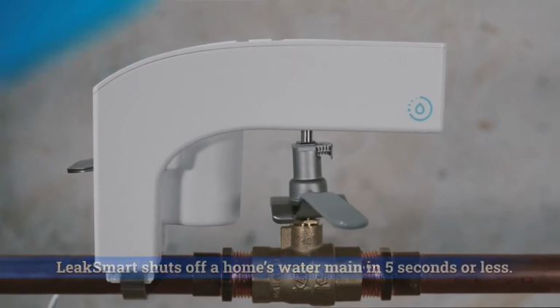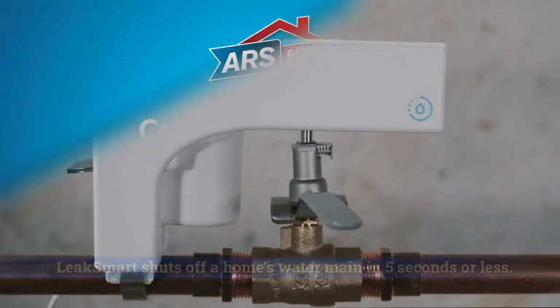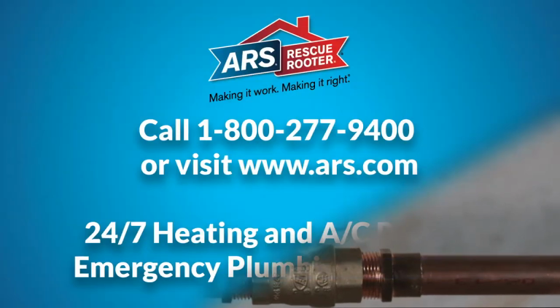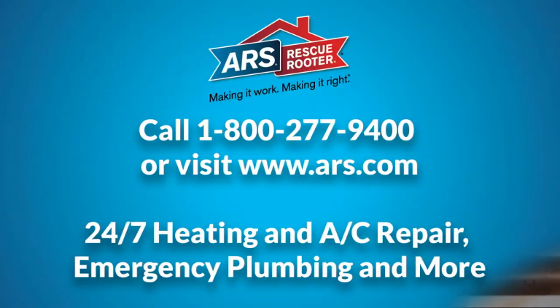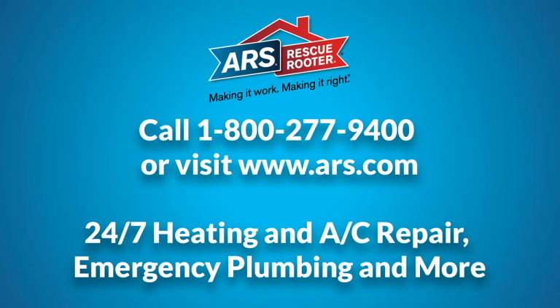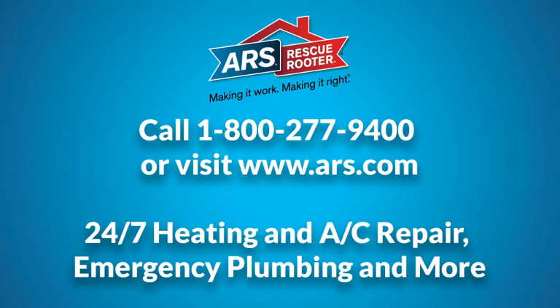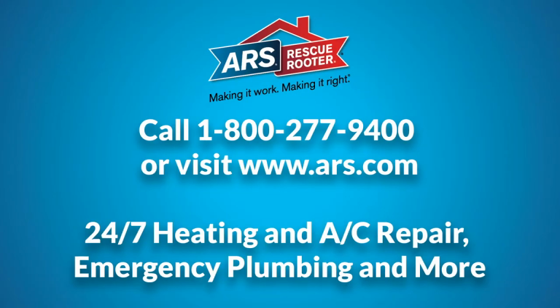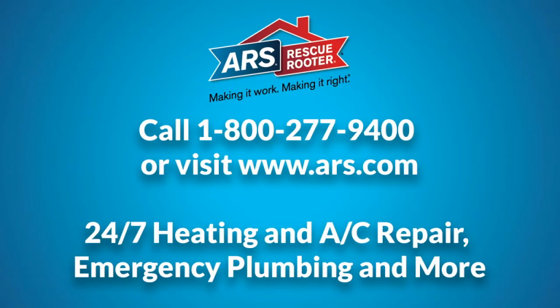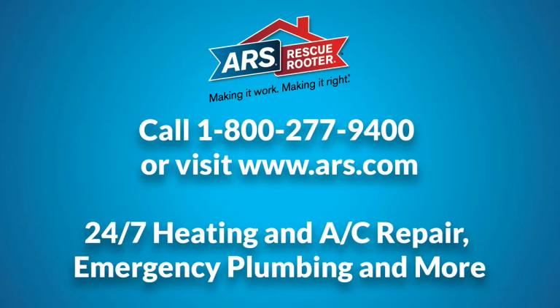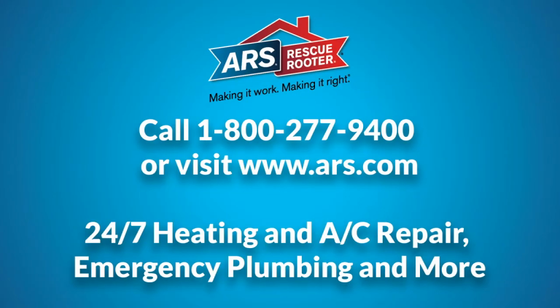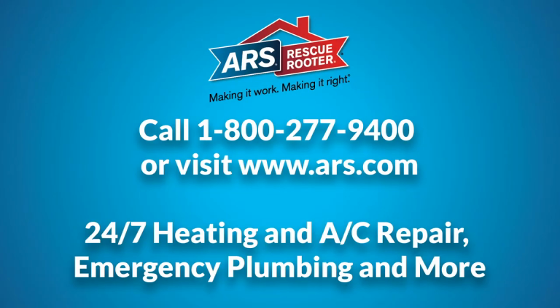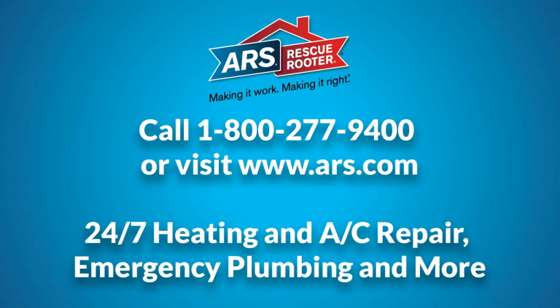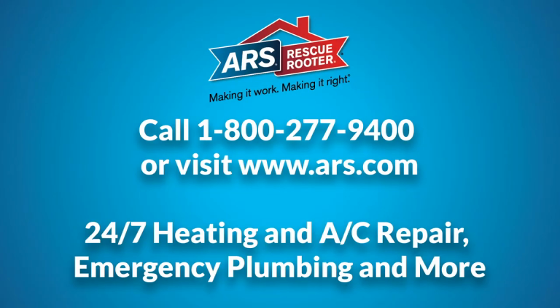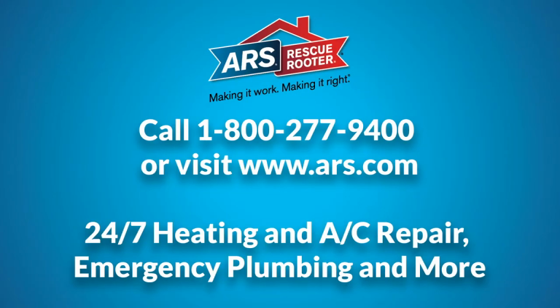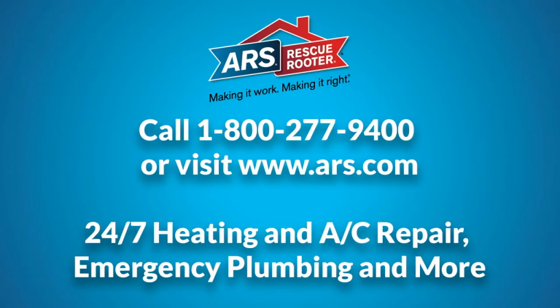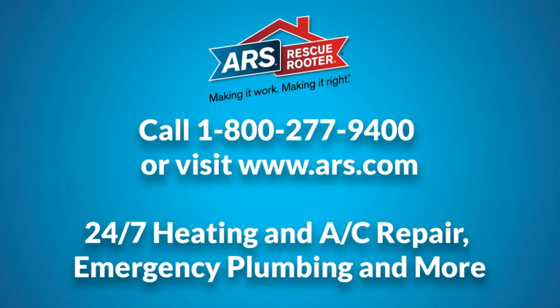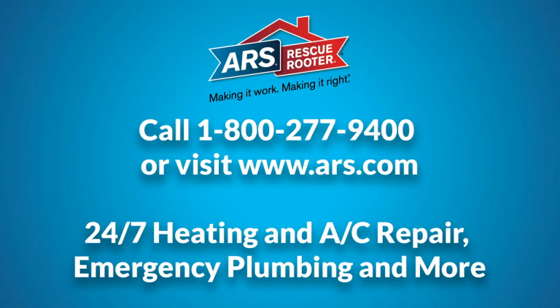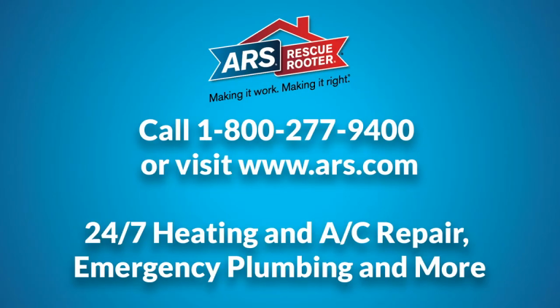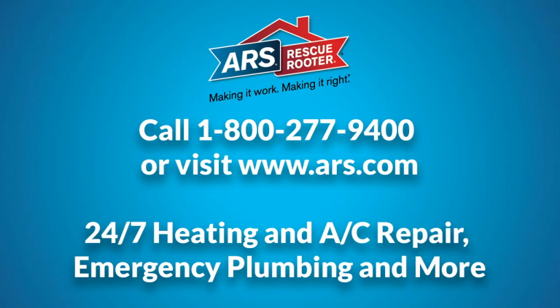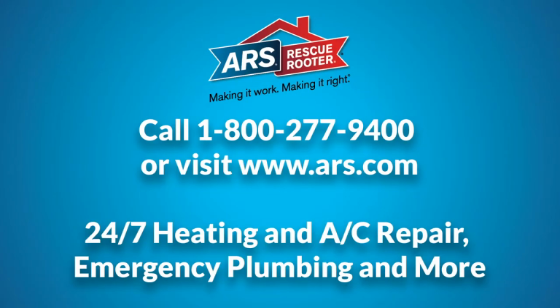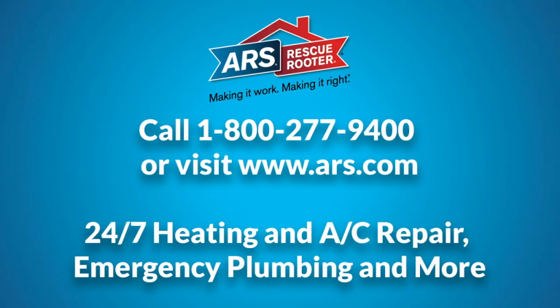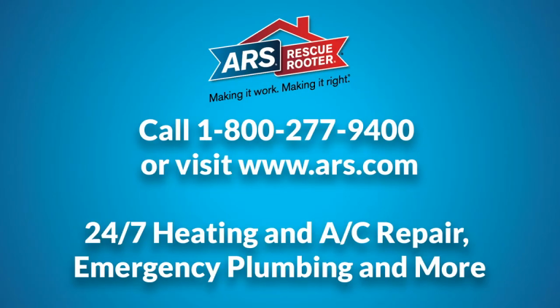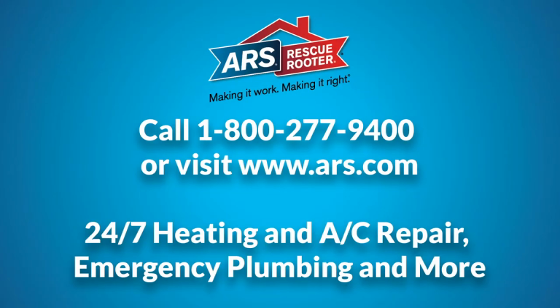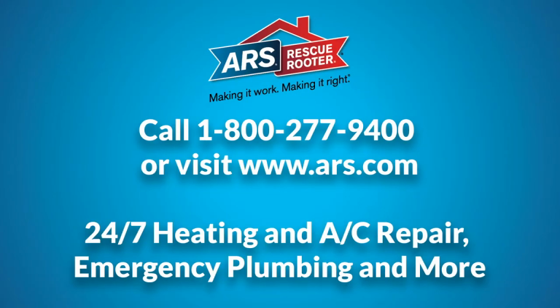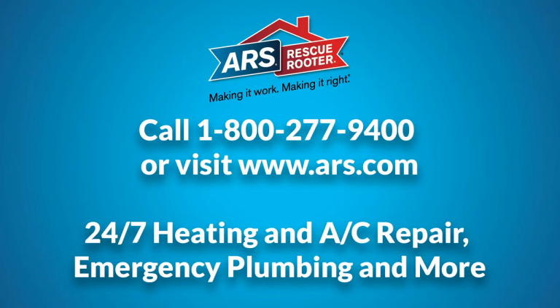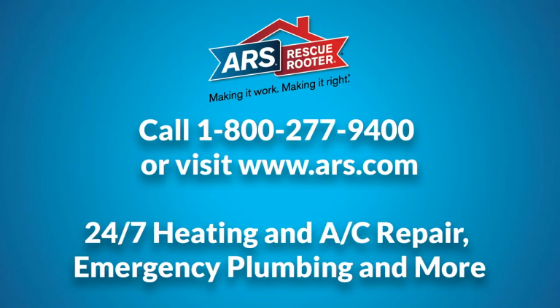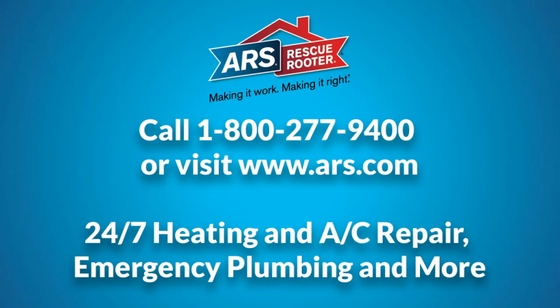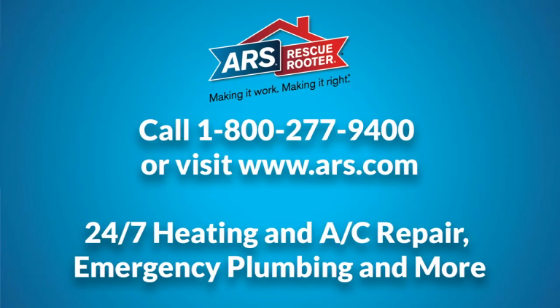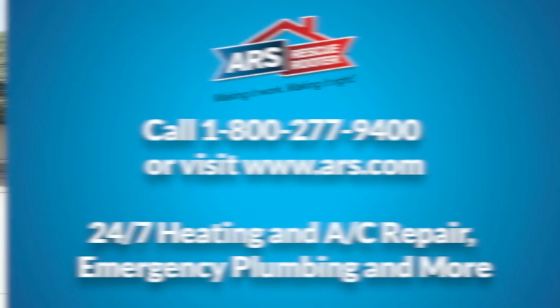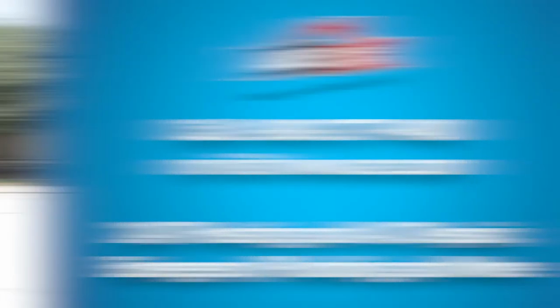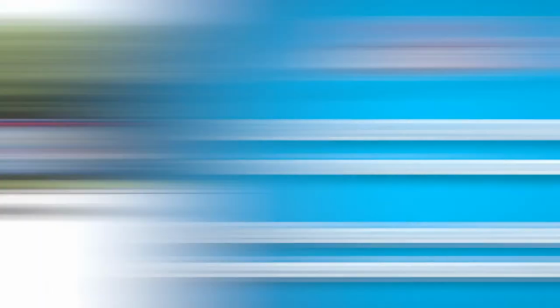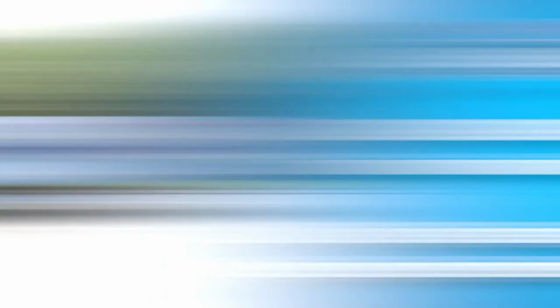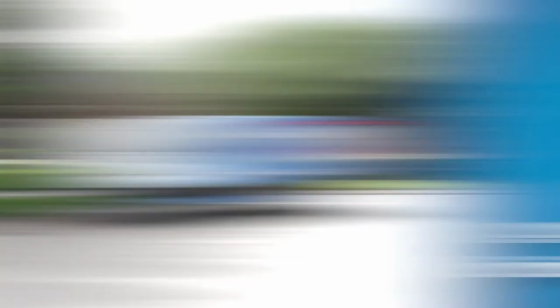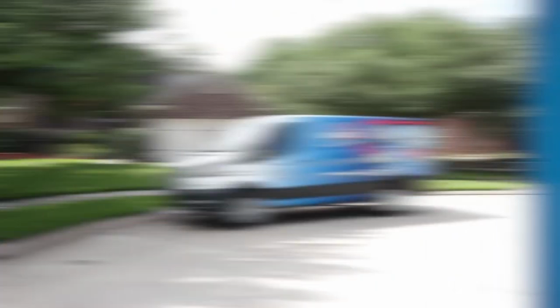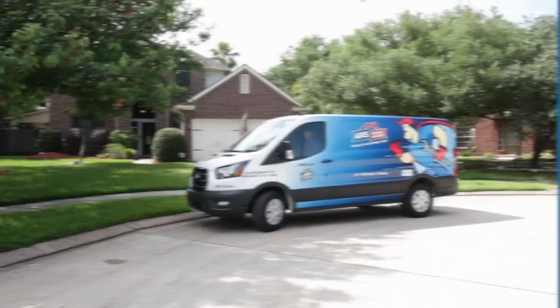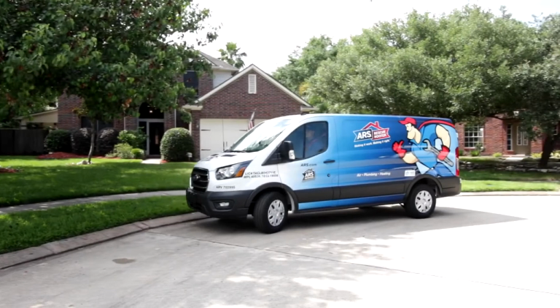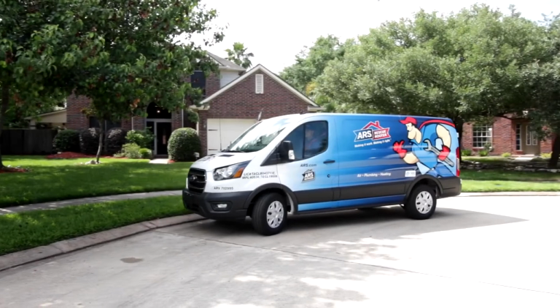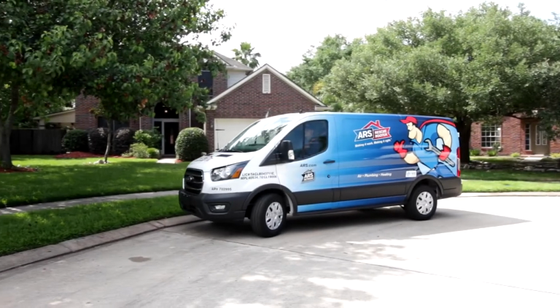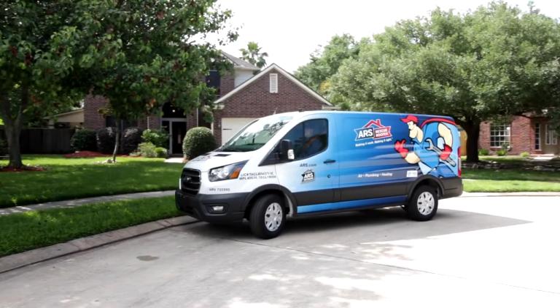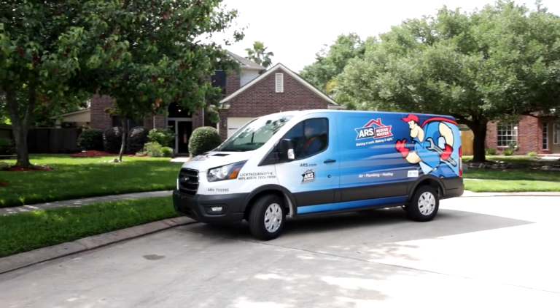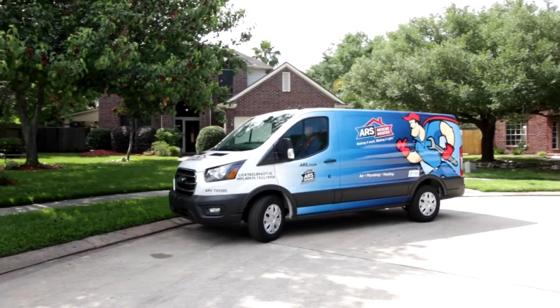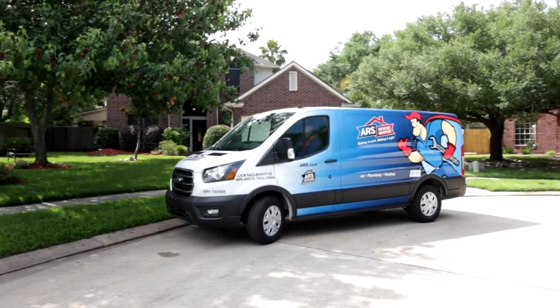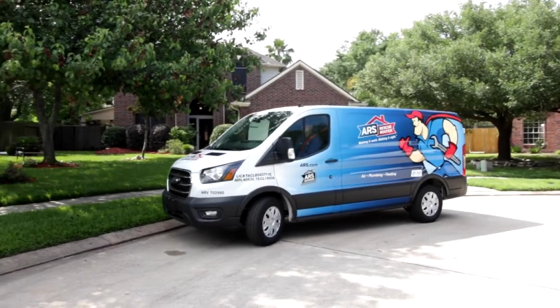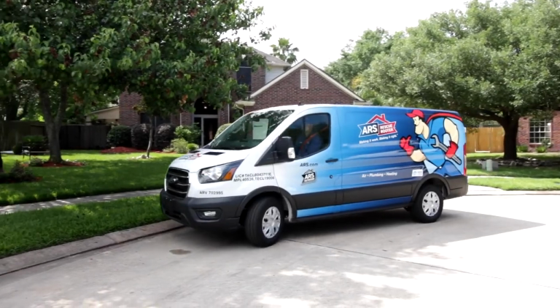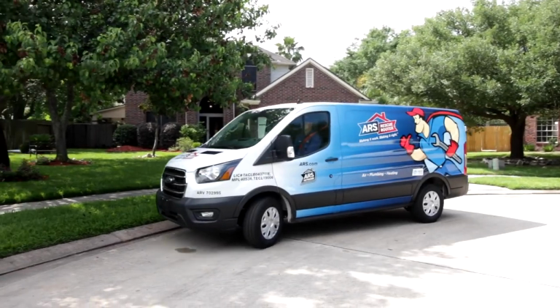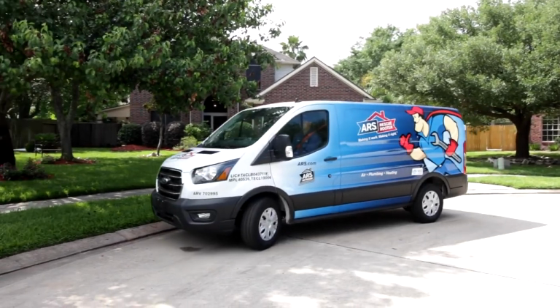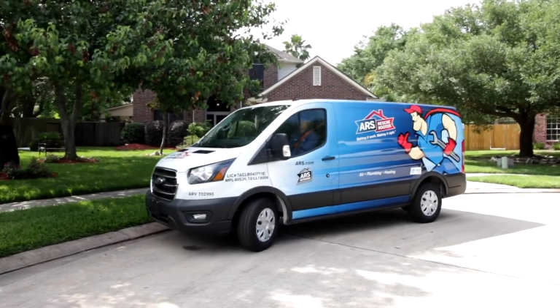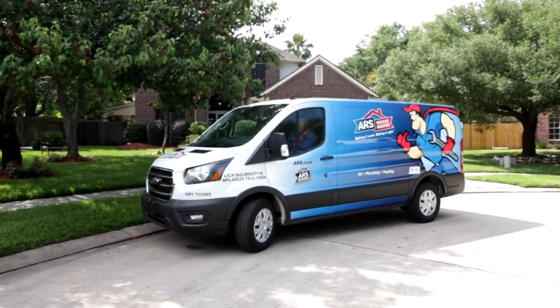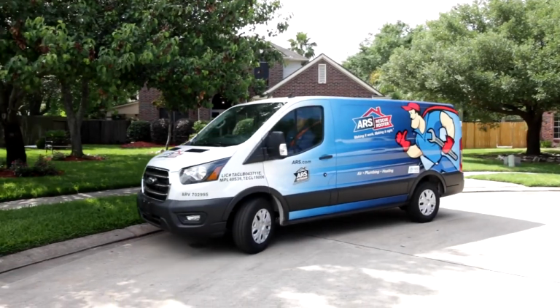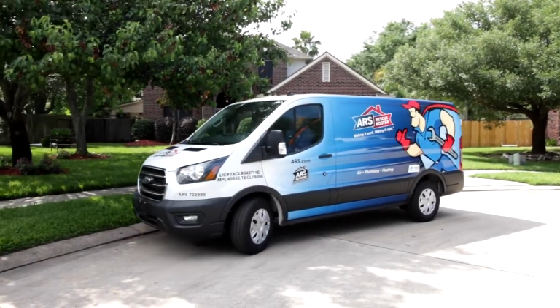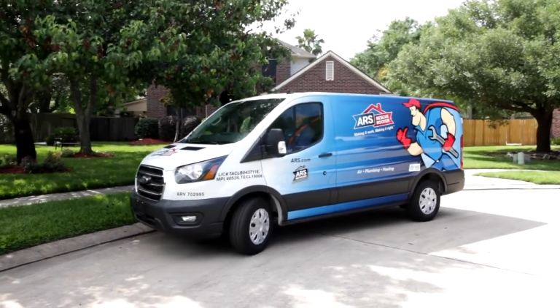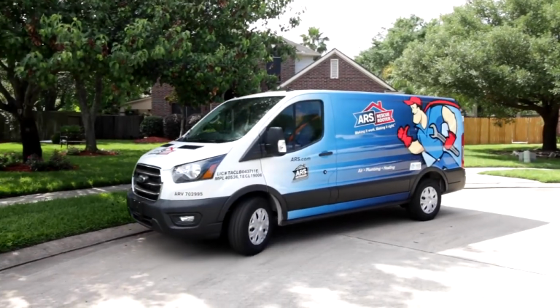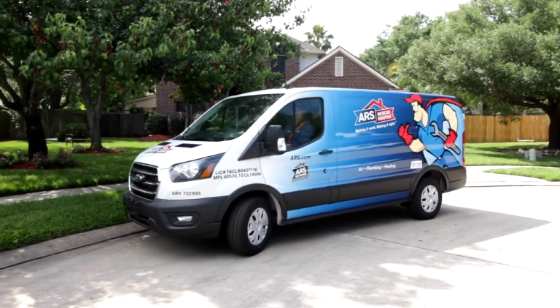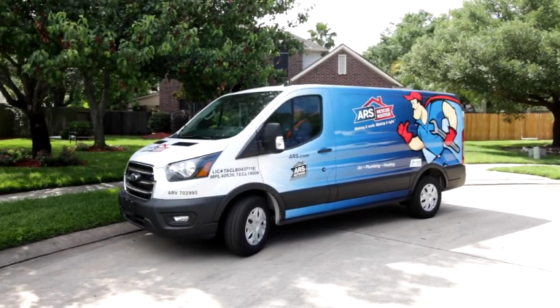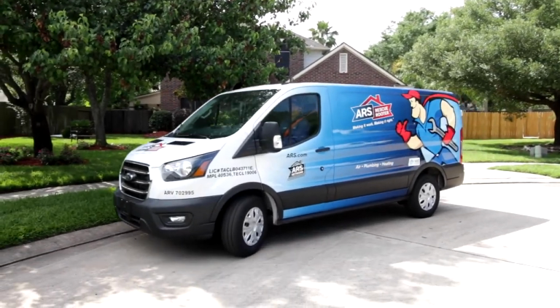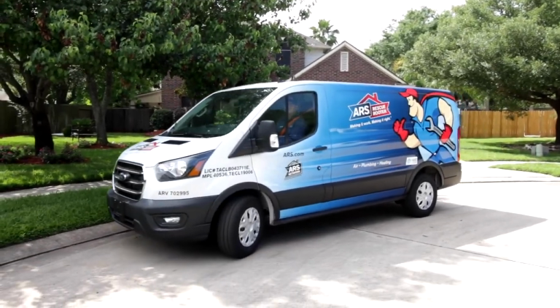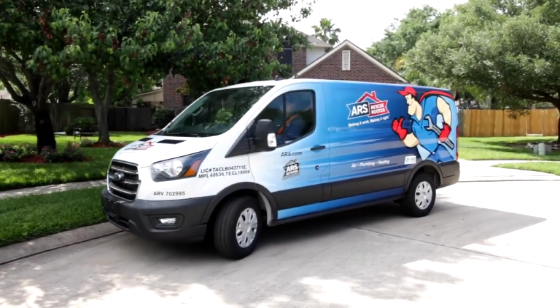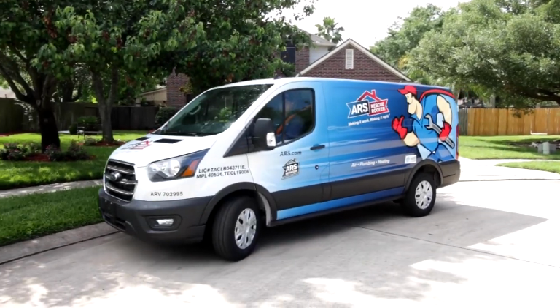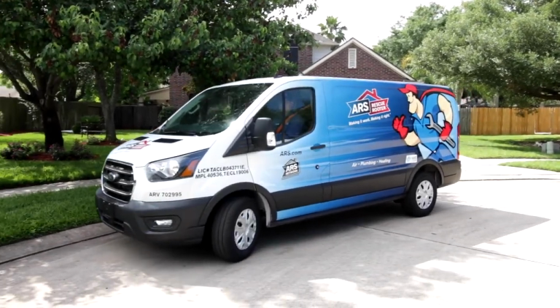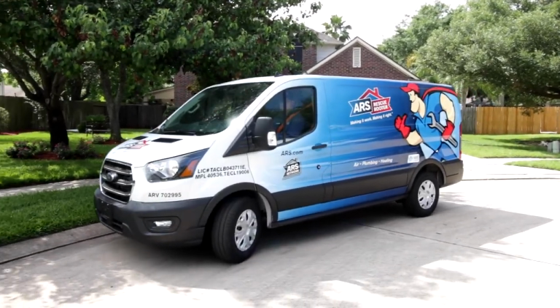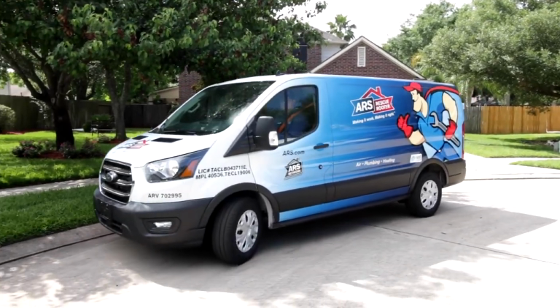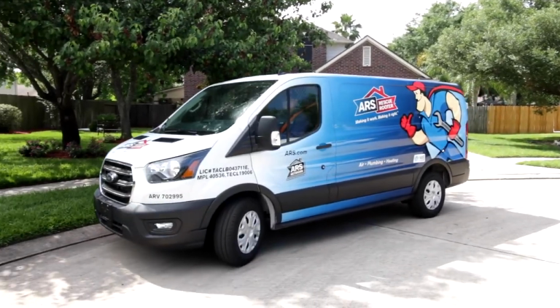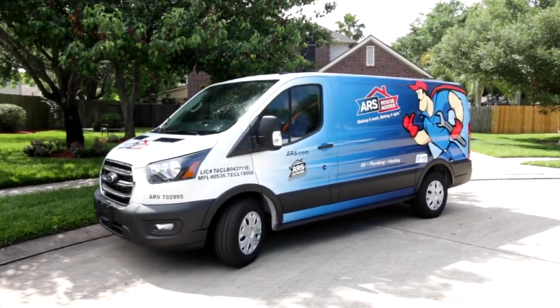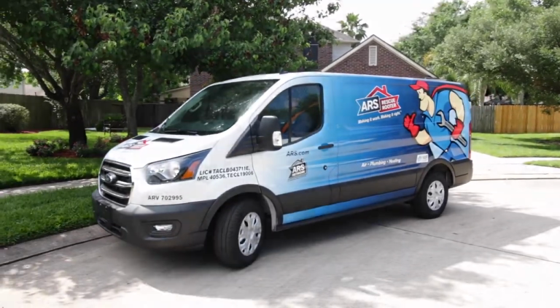If you're moving this summer, call the professionals at ARS Rescue Router. We can make your move a little less stressful by fixing any plumbing problems that get in your way.